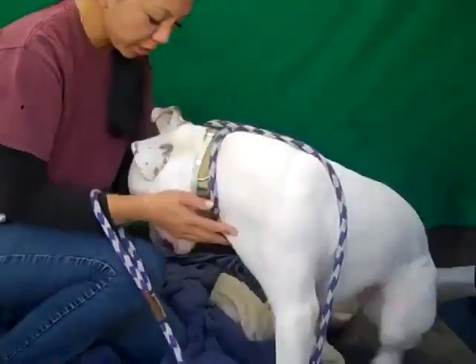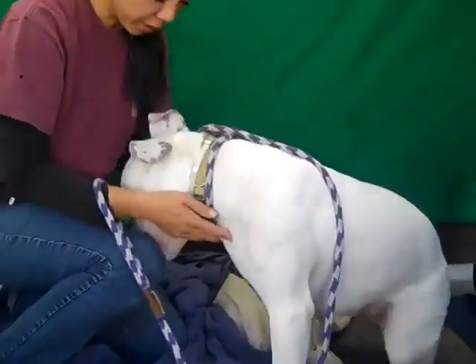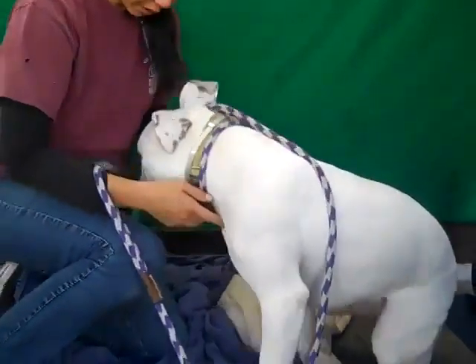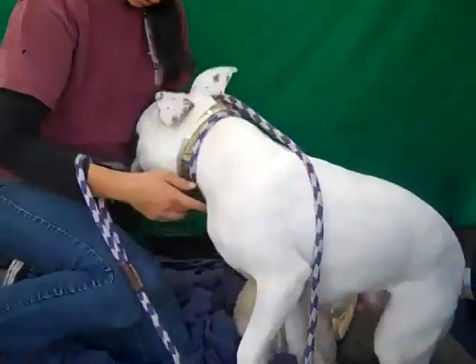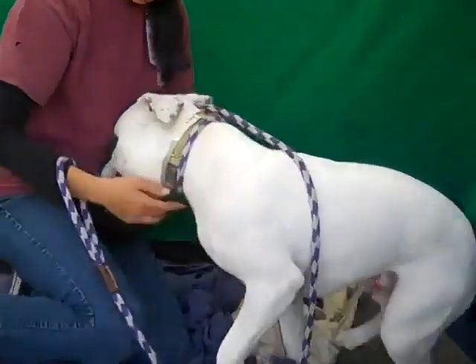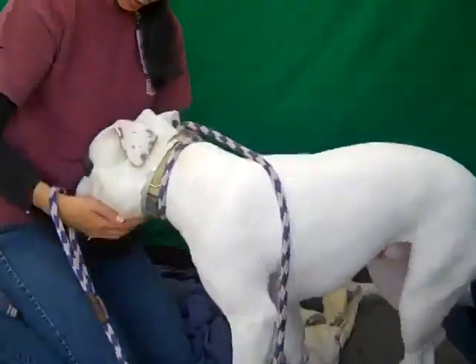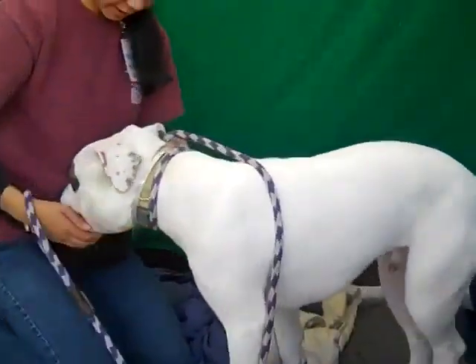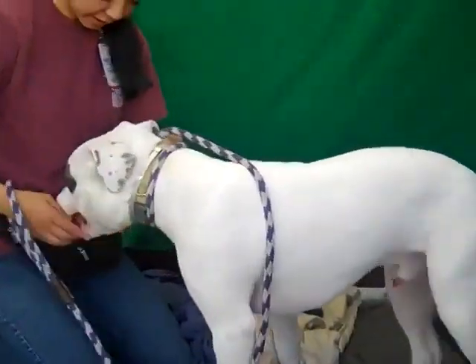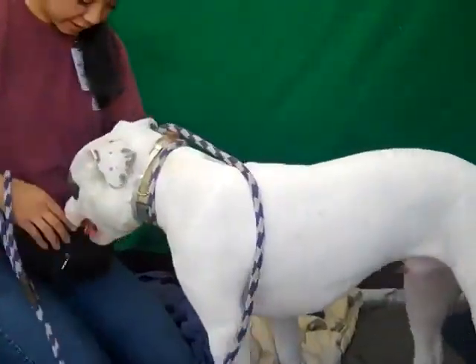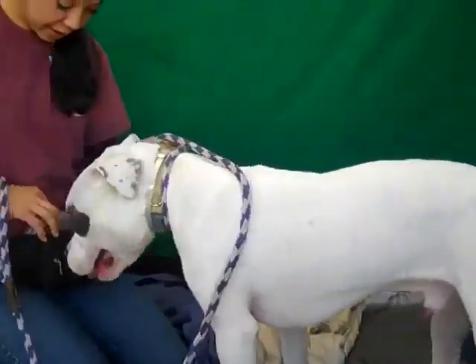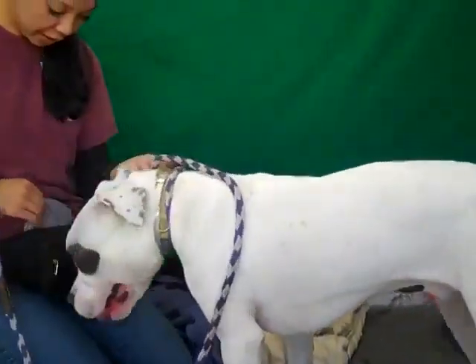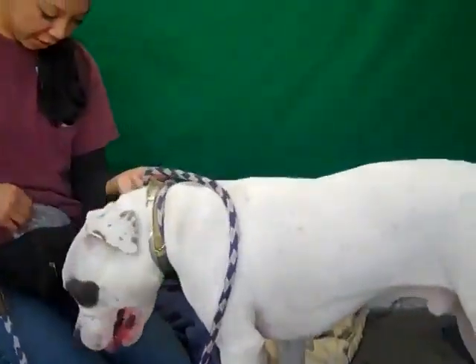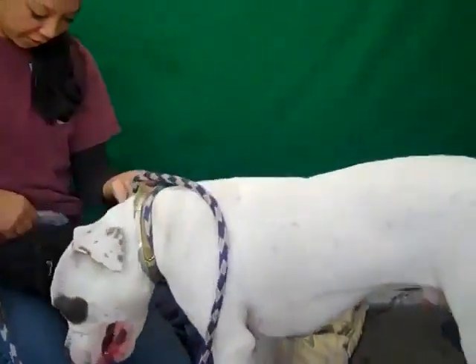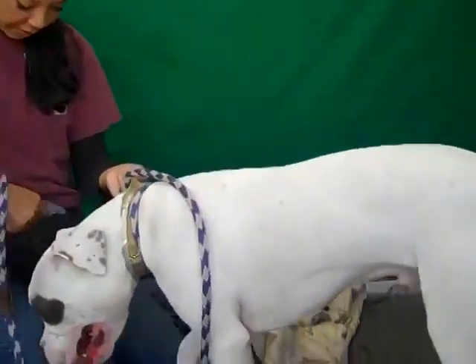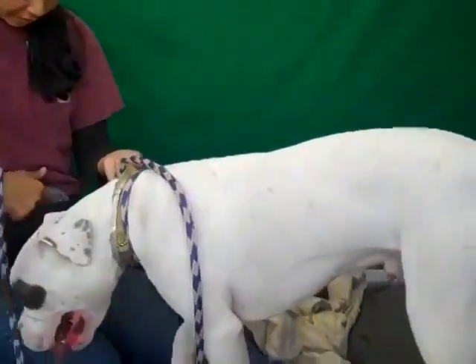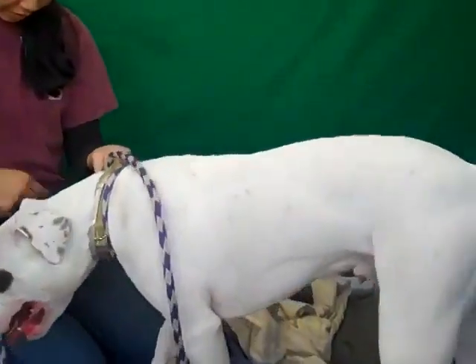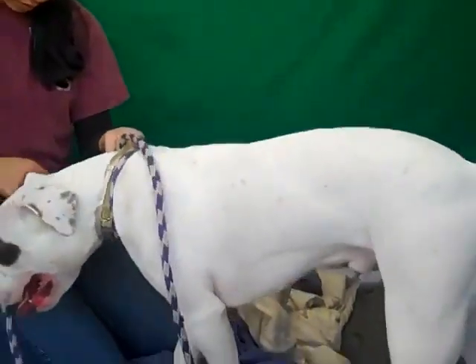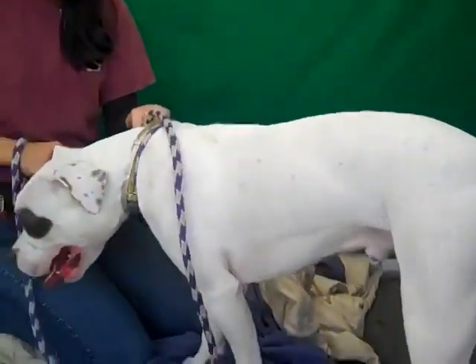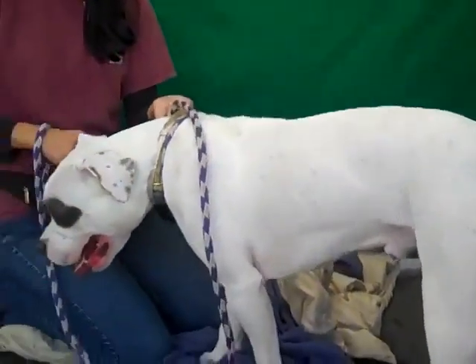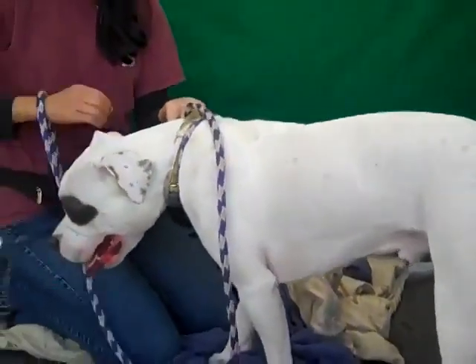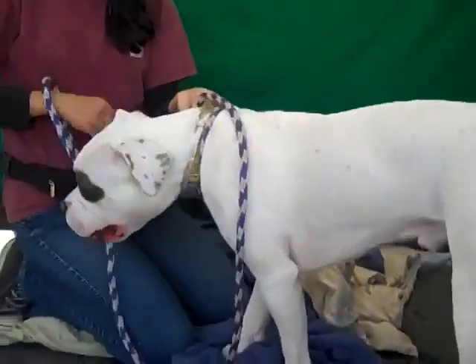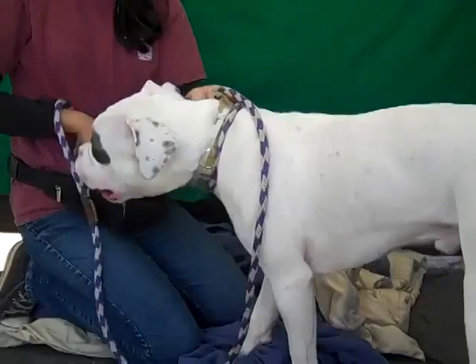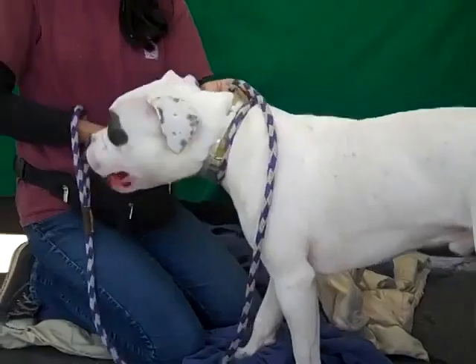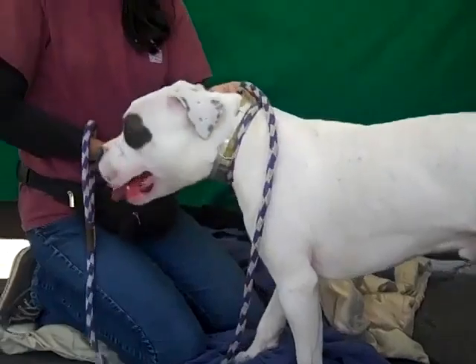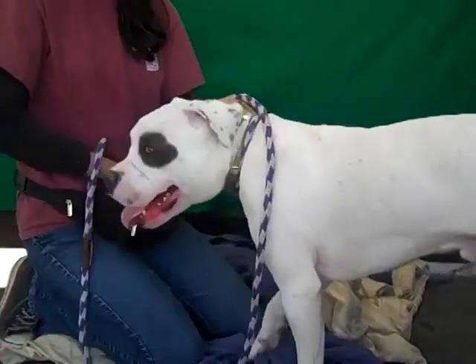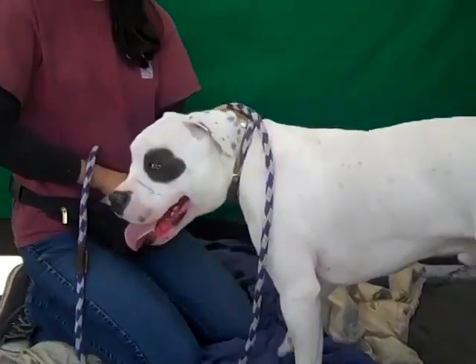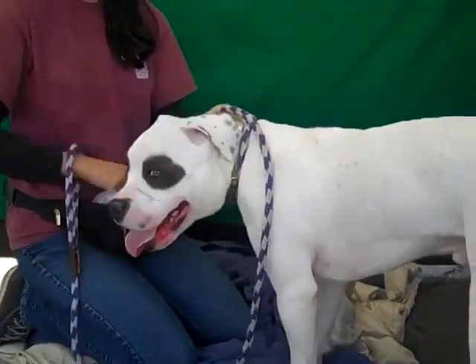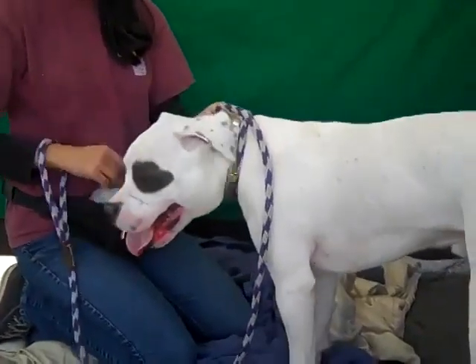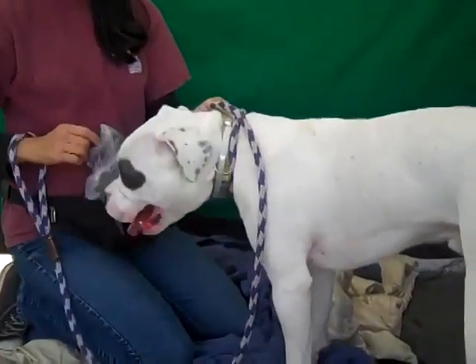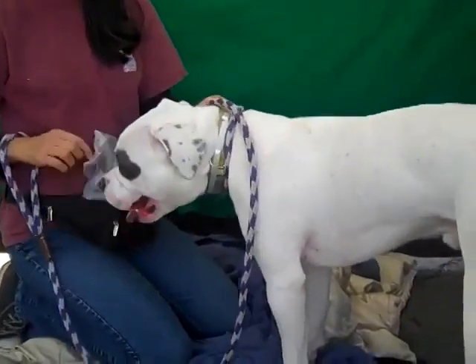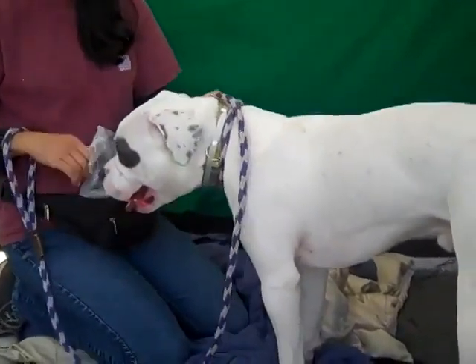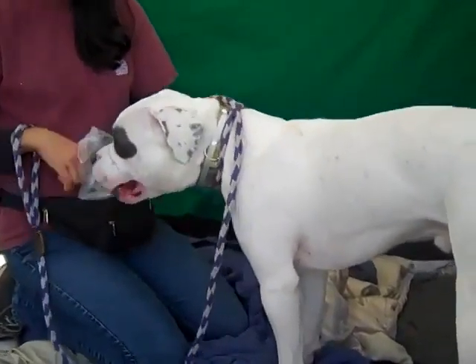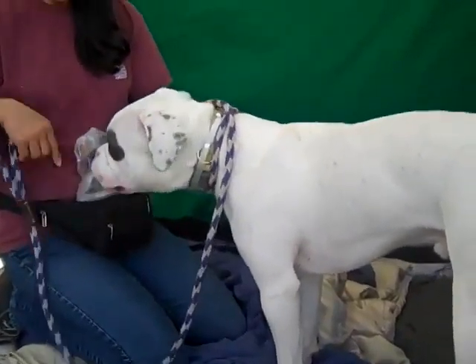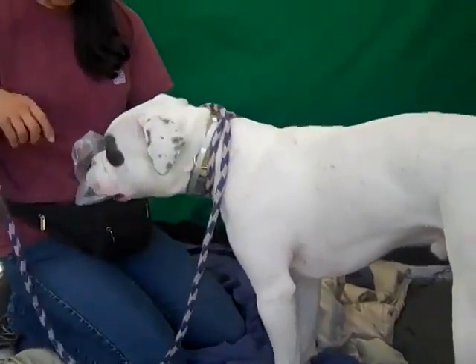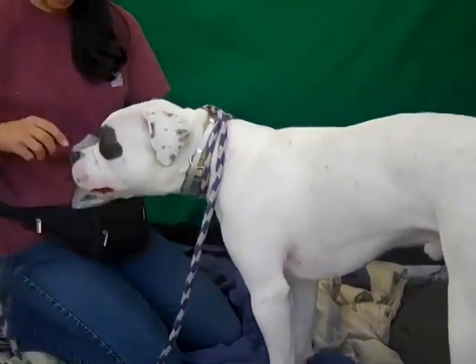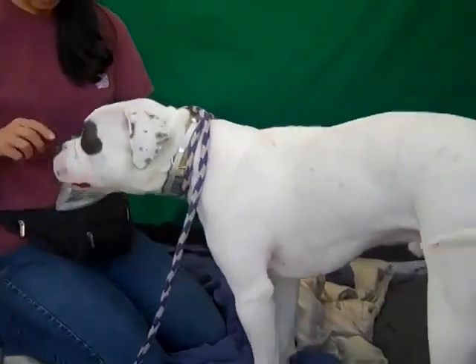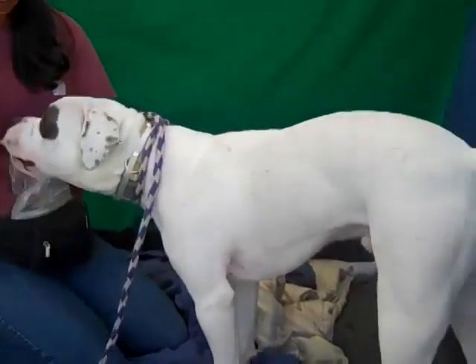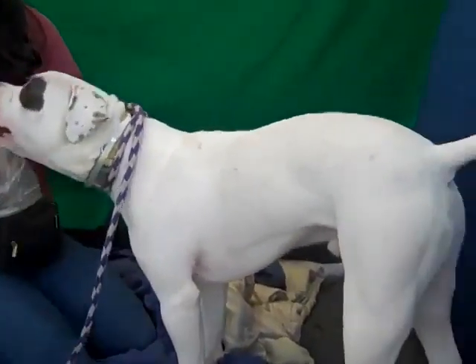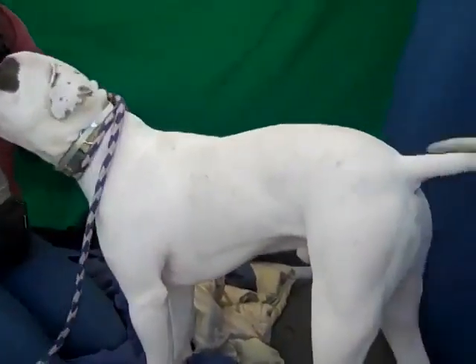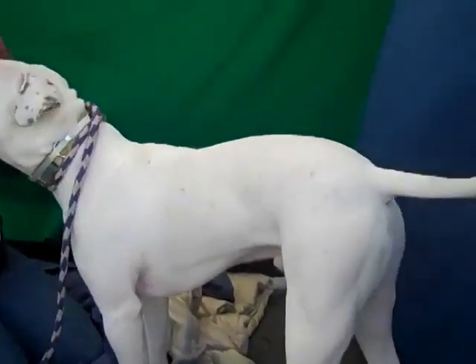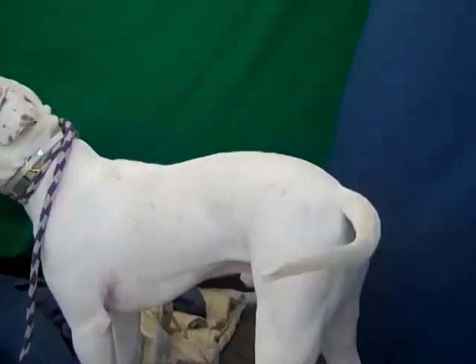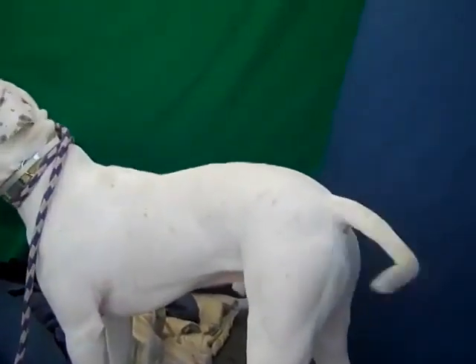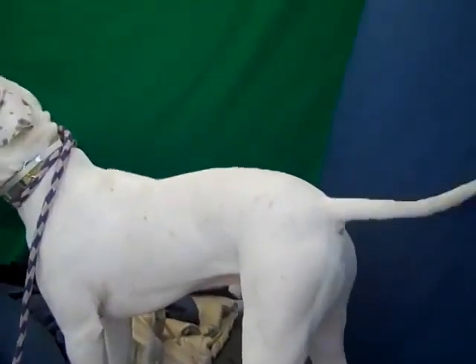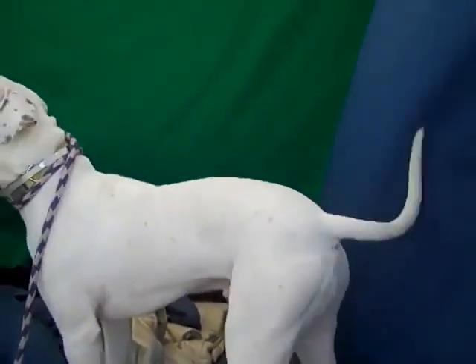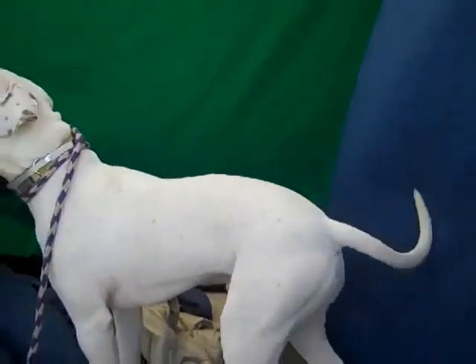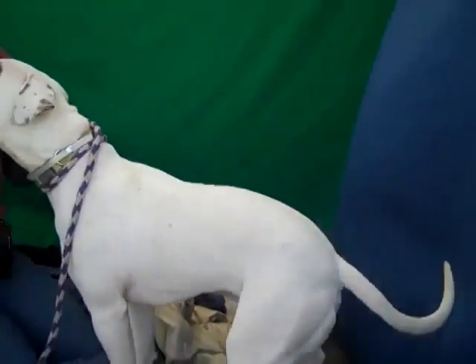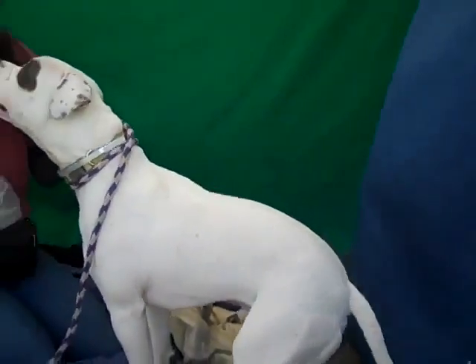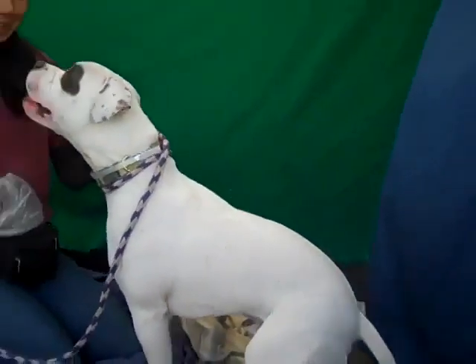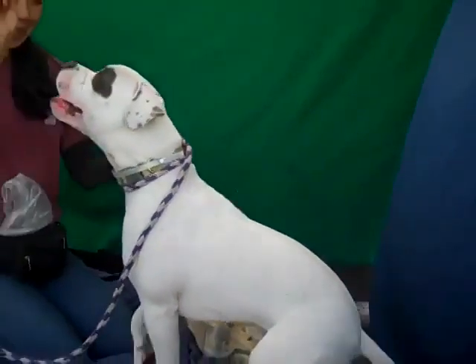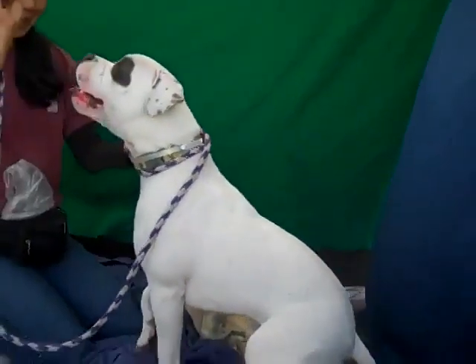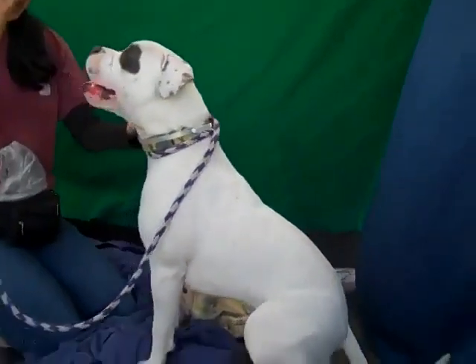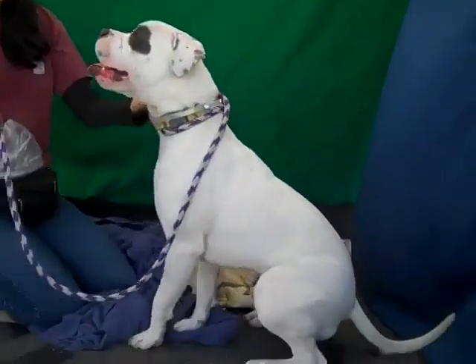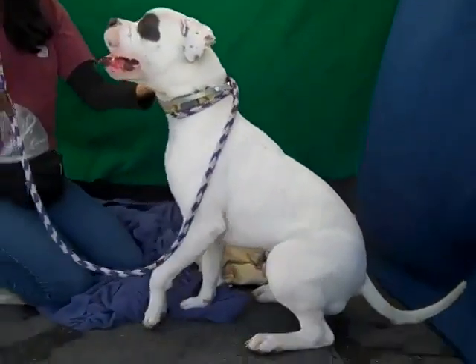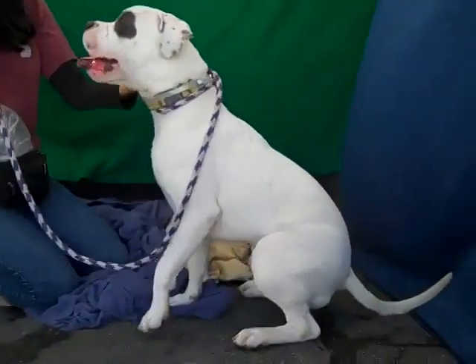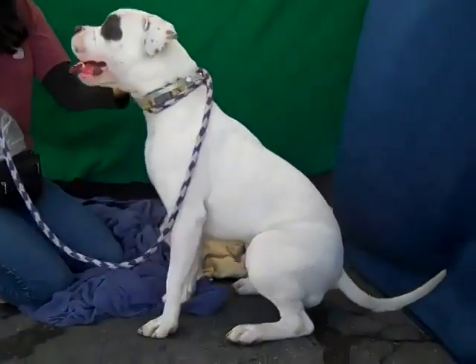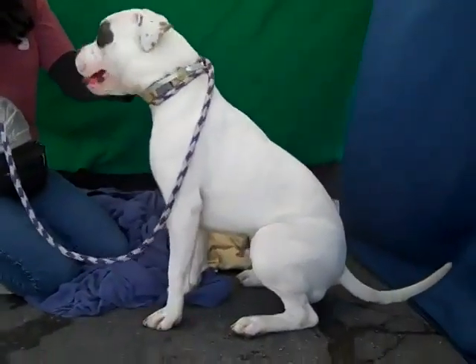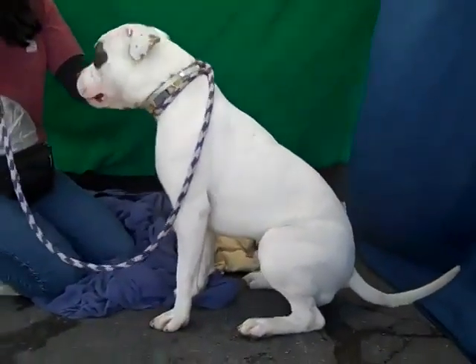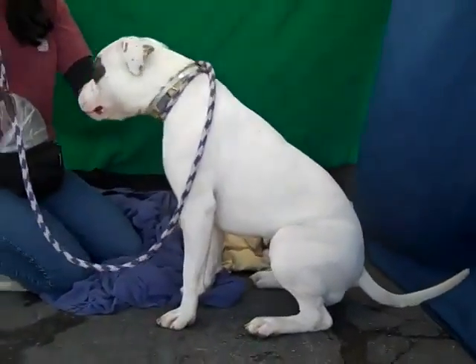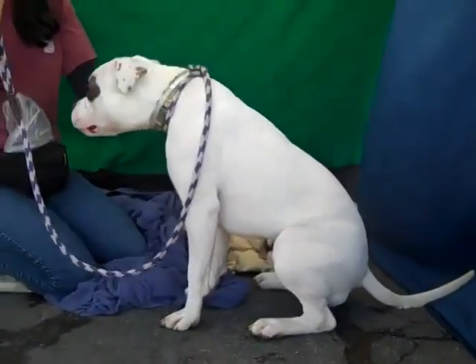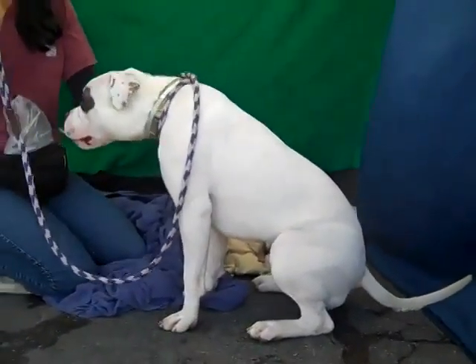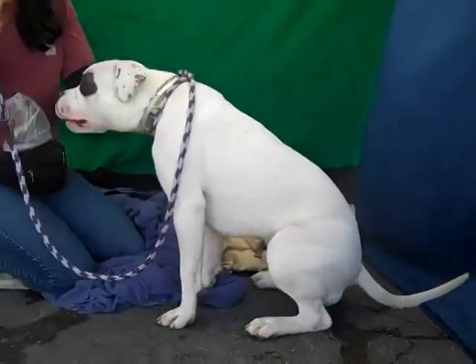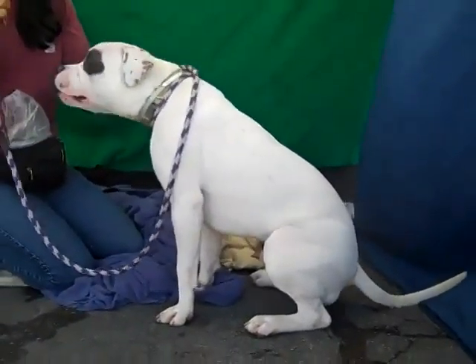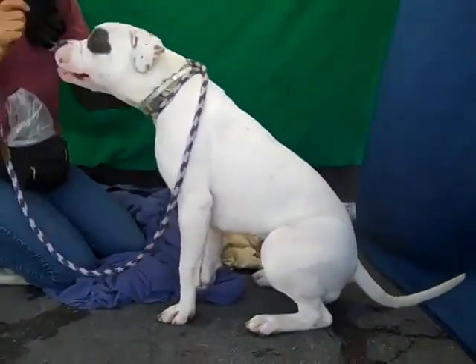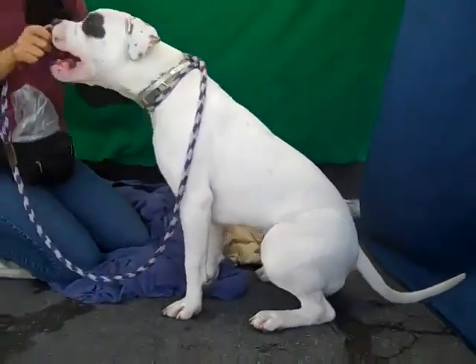He came in from Baldwin Park. He's here, he's checking — he doesn't know what's going on. Oh, look at that tail wag! He likes the treats. Look at that sit.